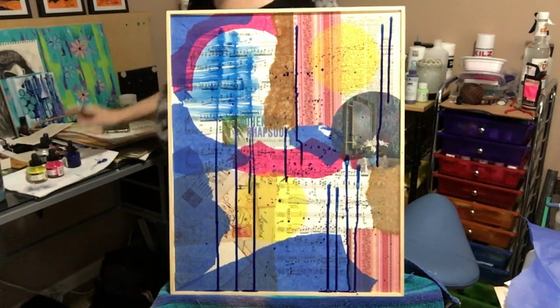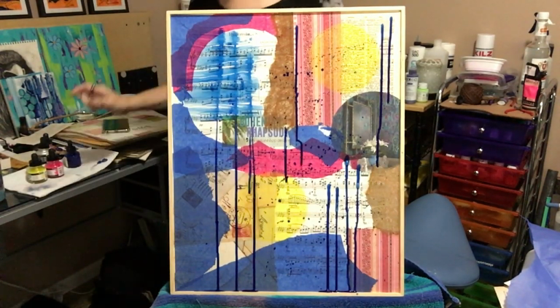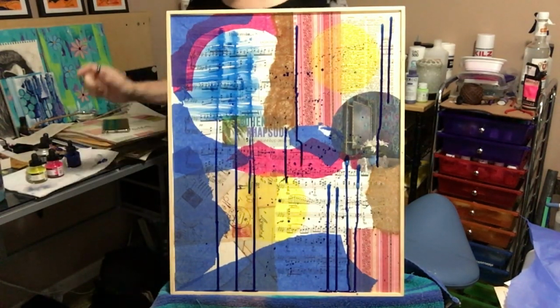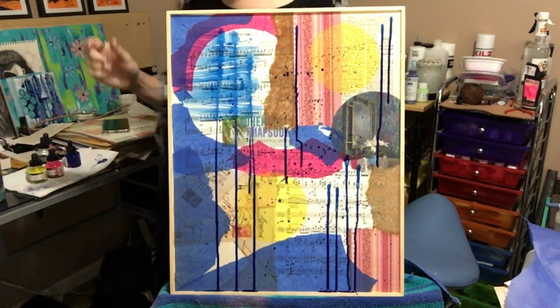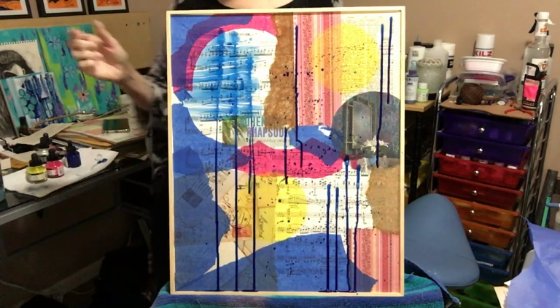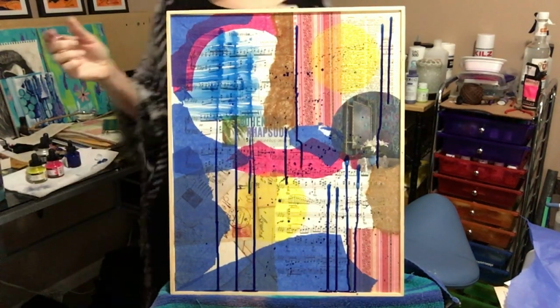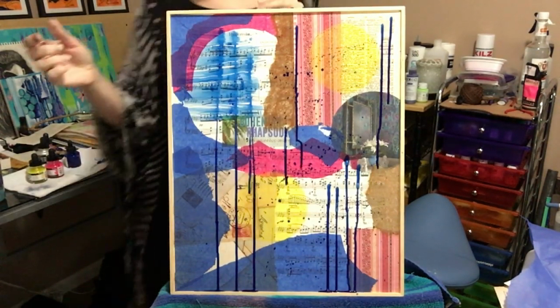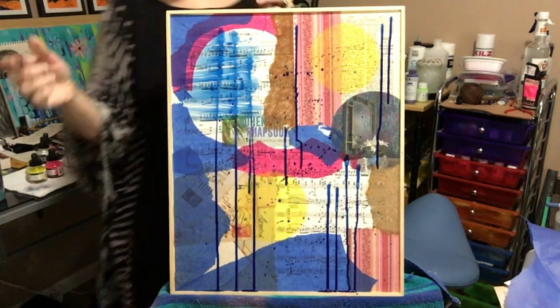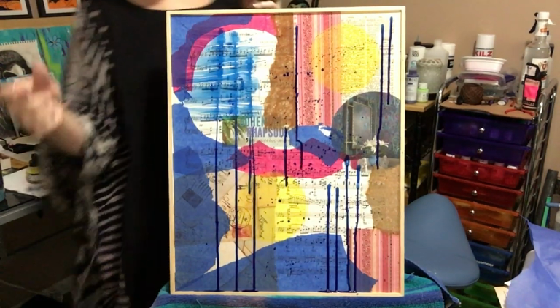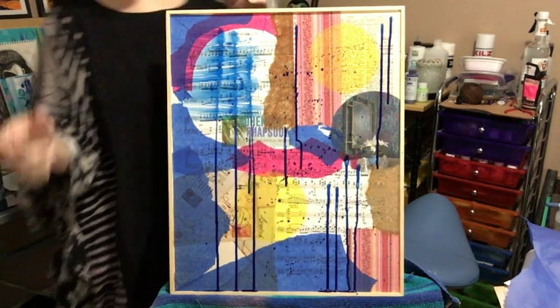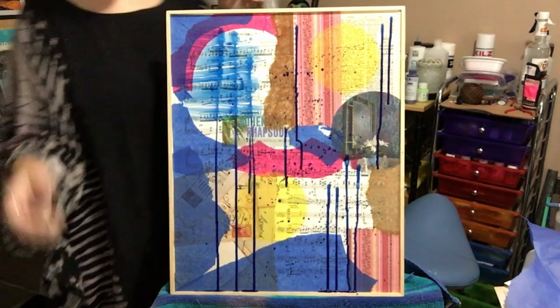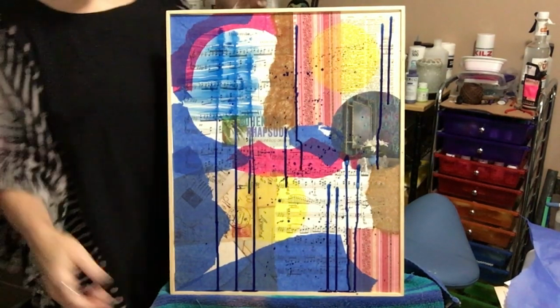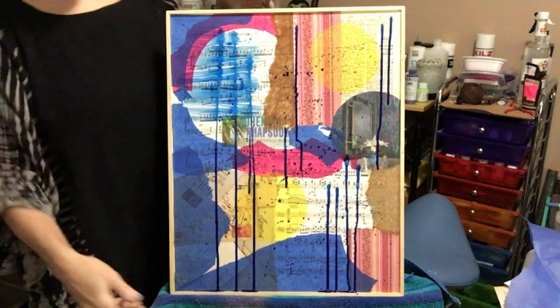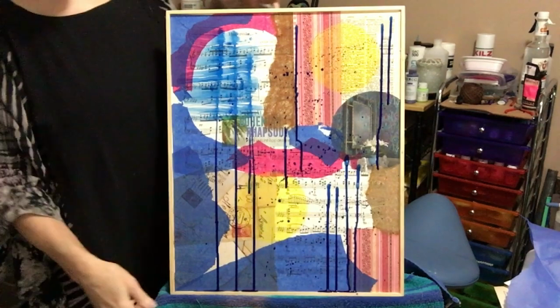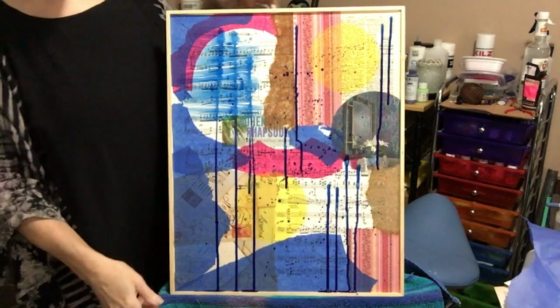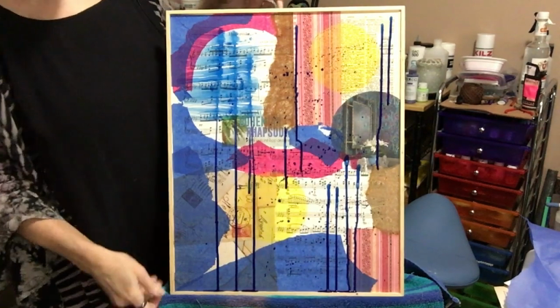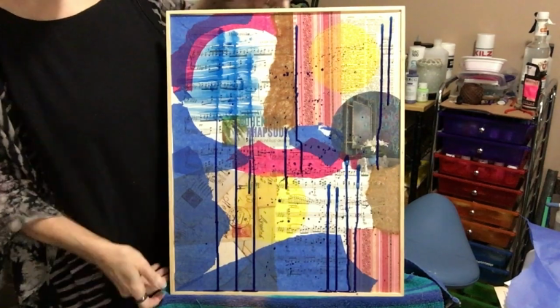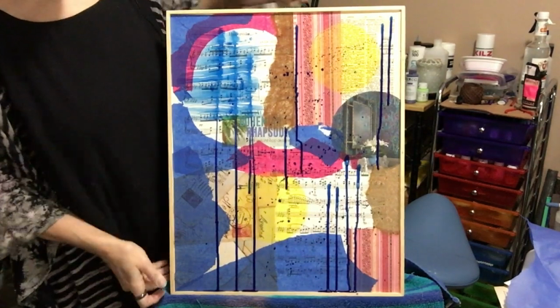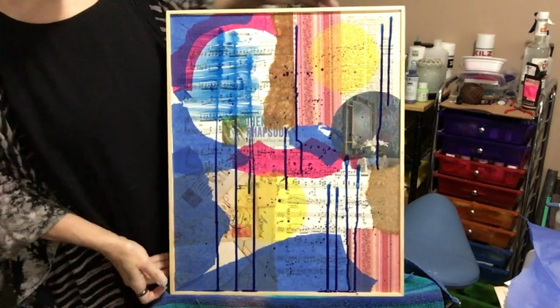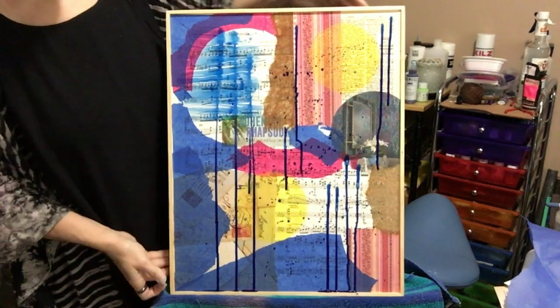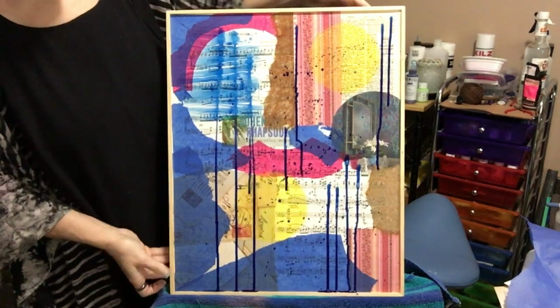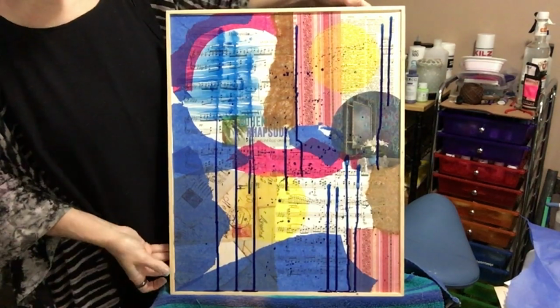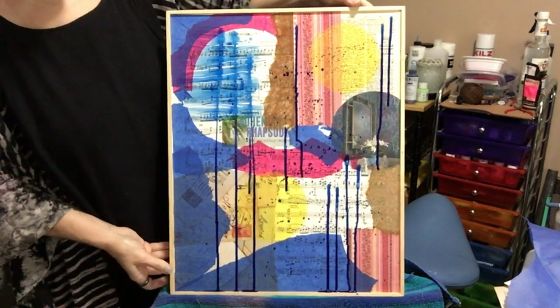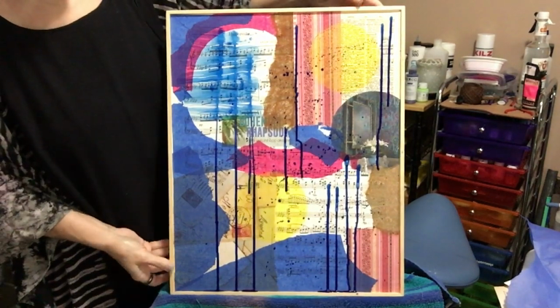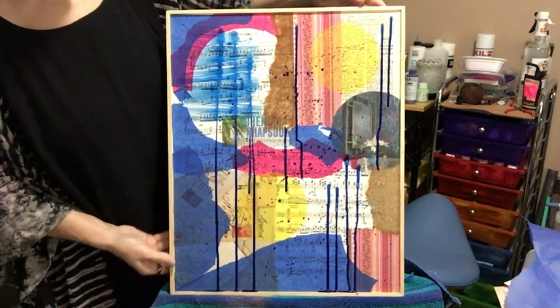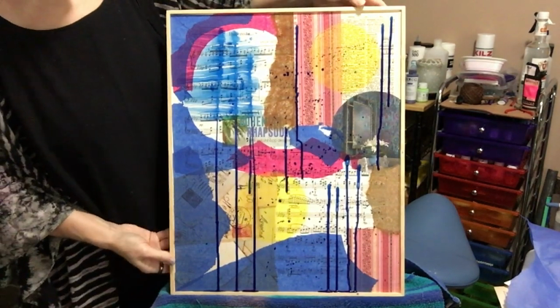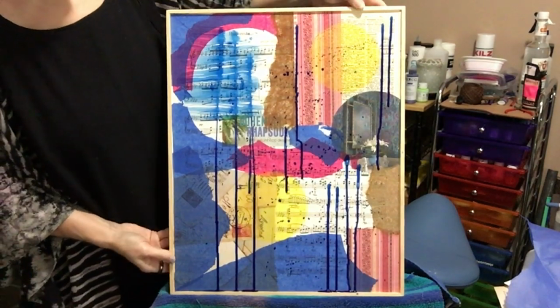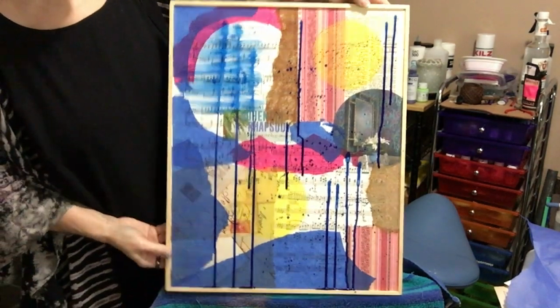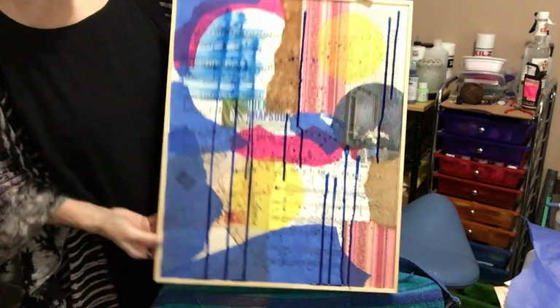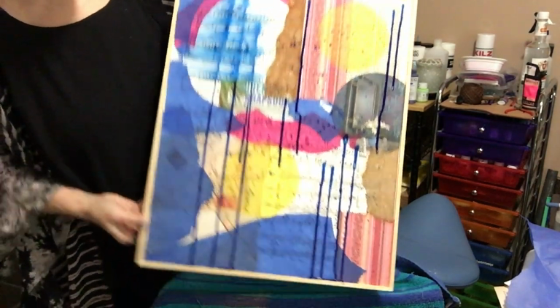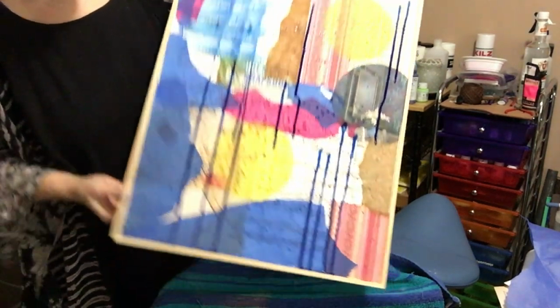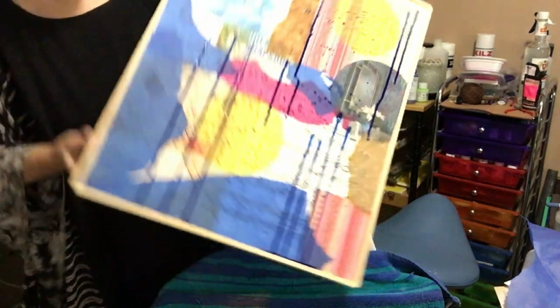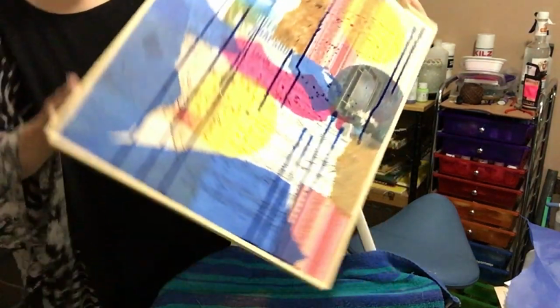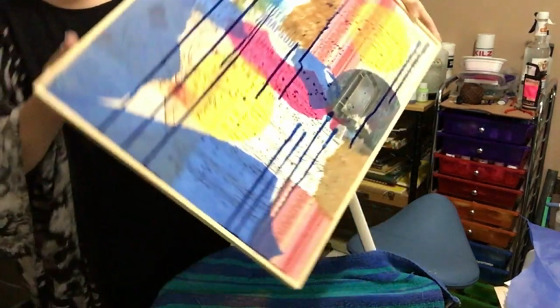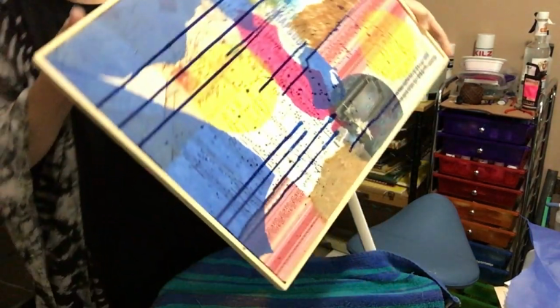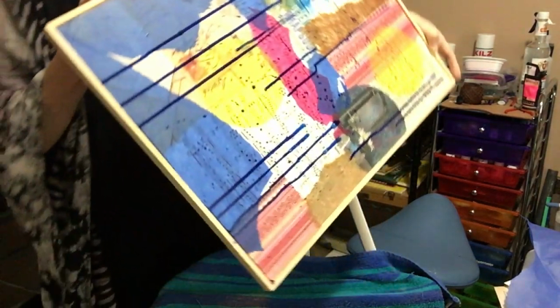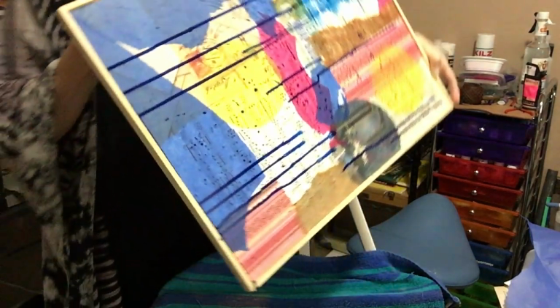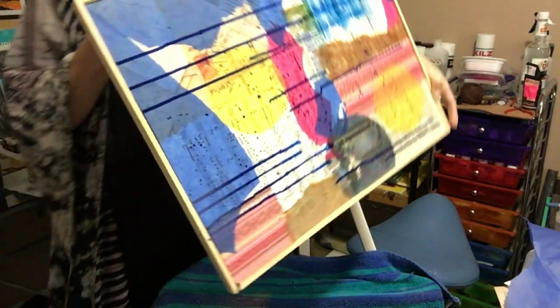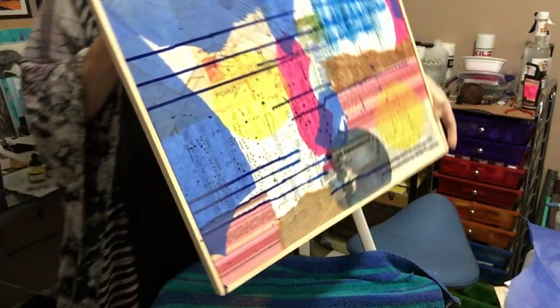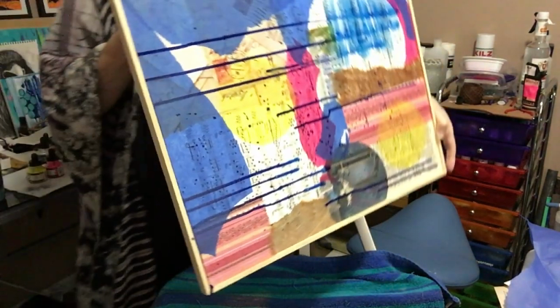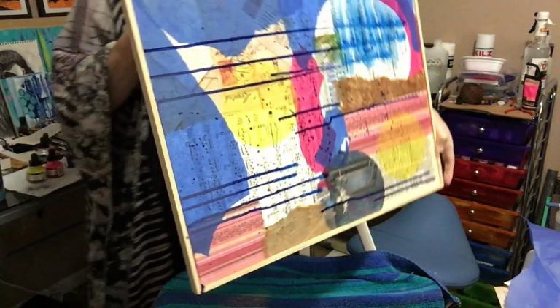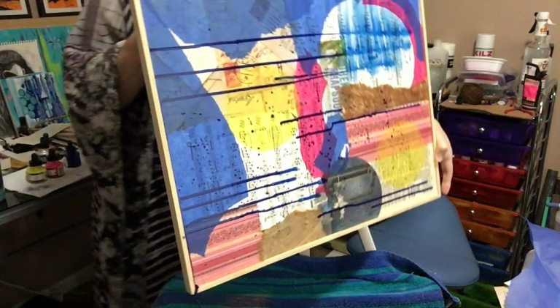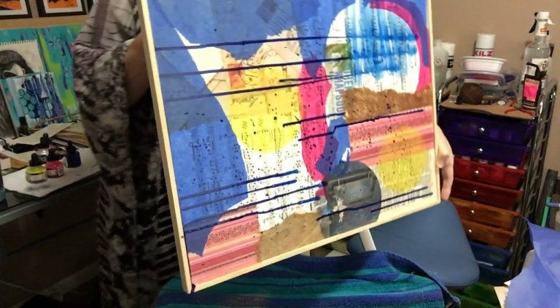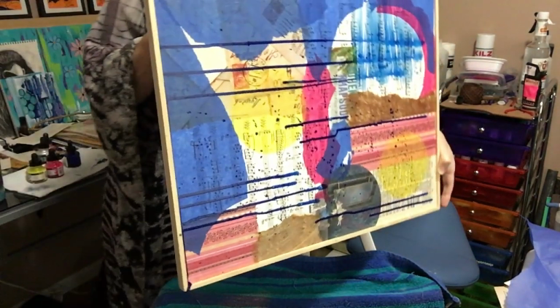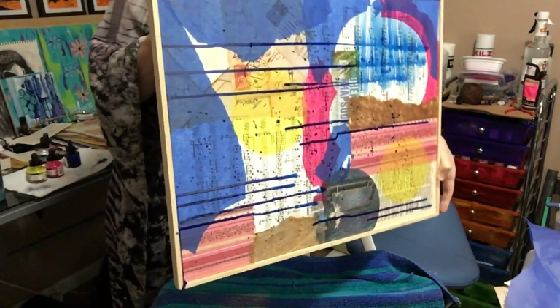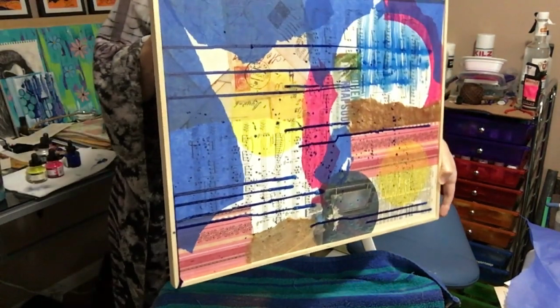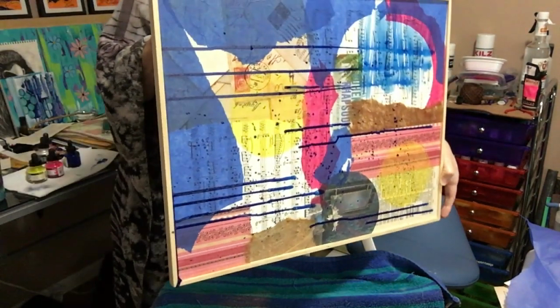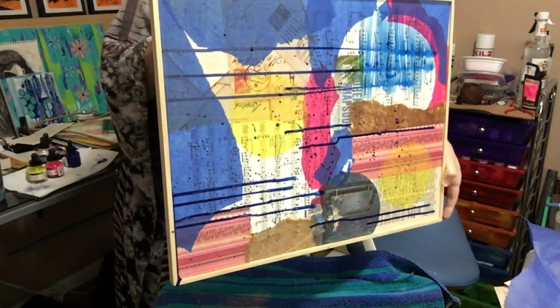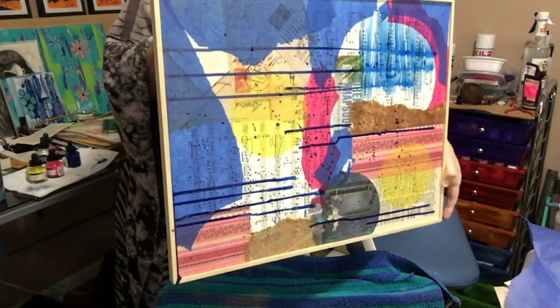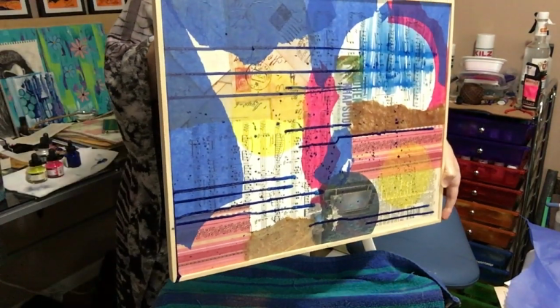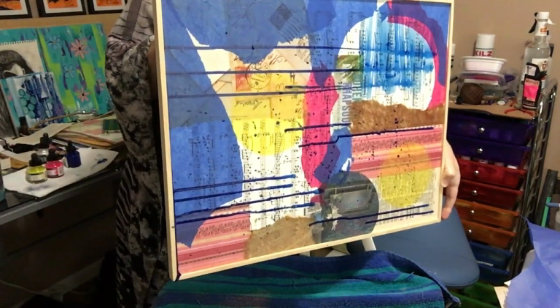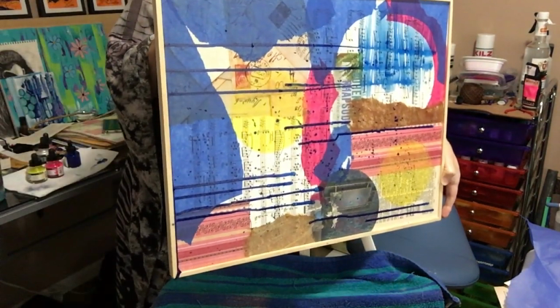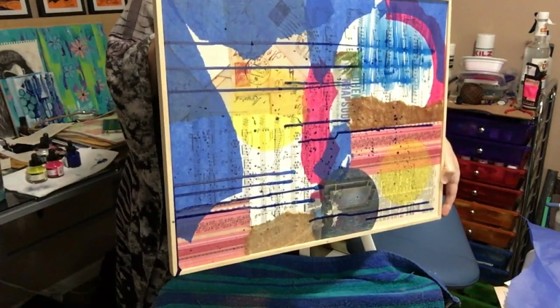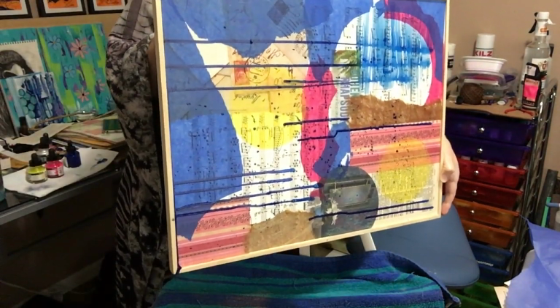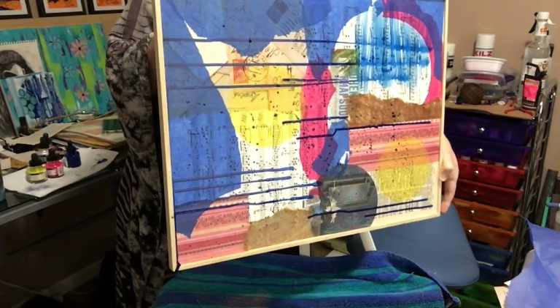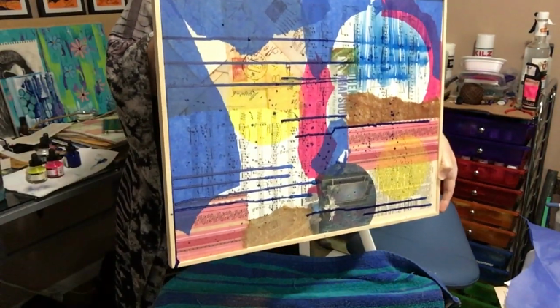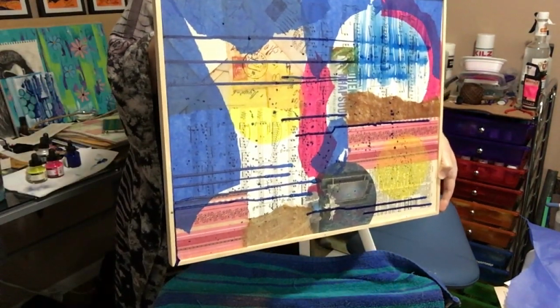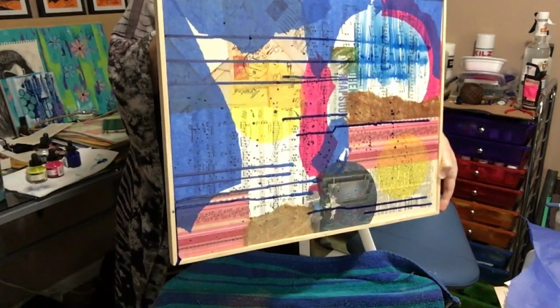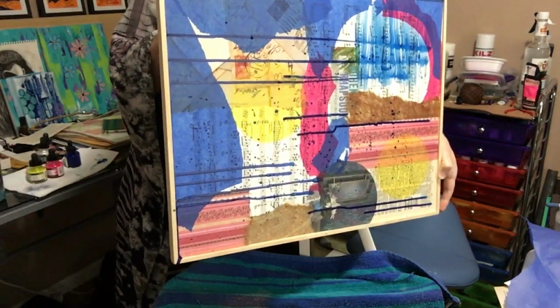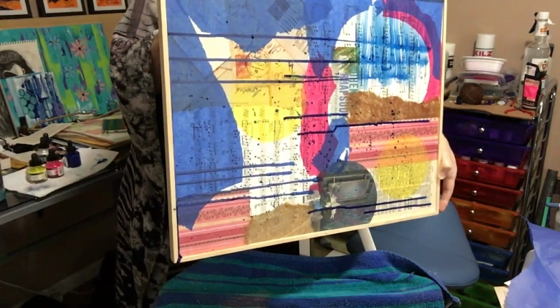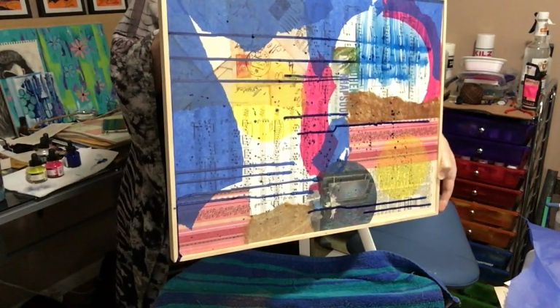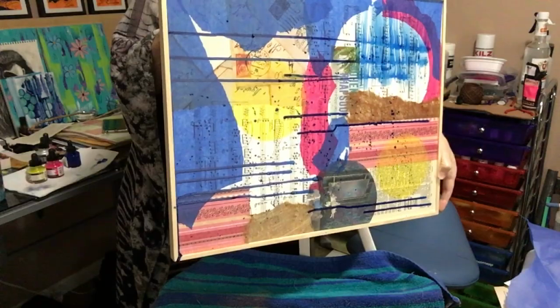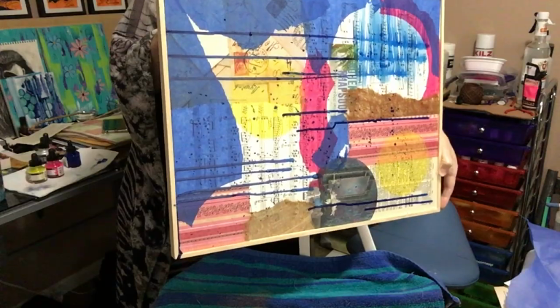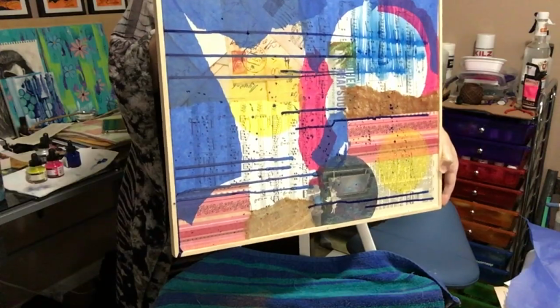Now as you're dripping, you can tilt your piece if you want your drips to go in another direction.